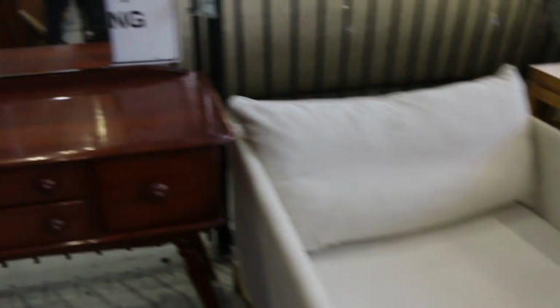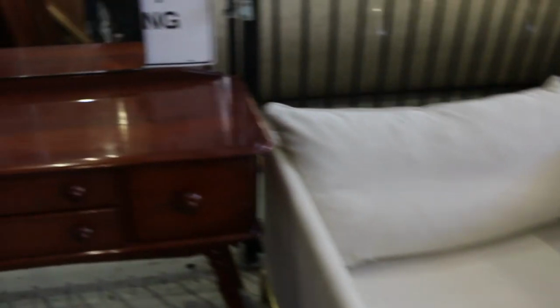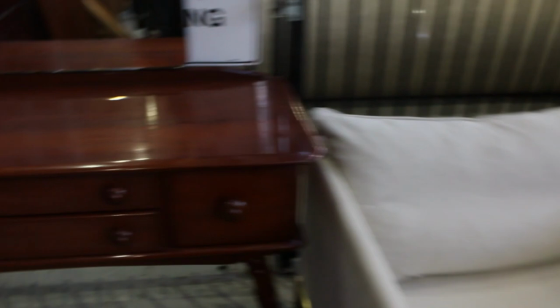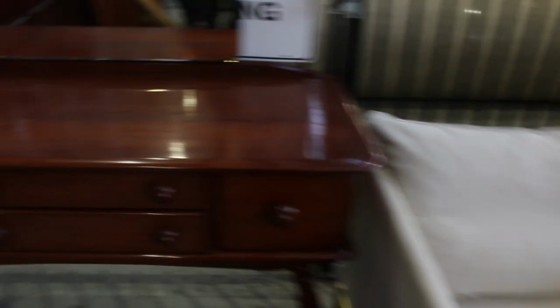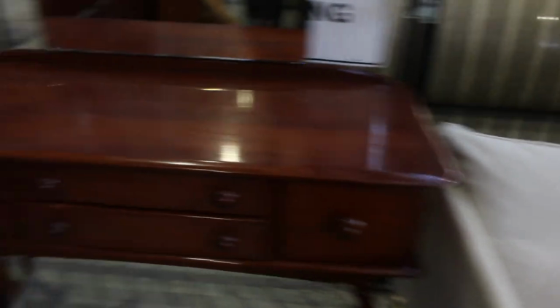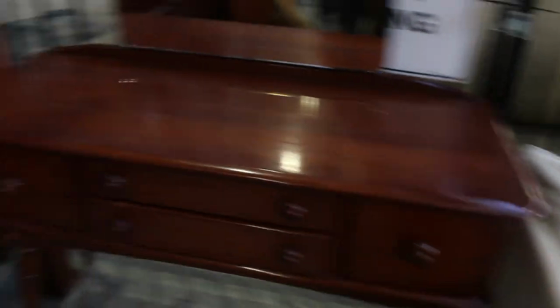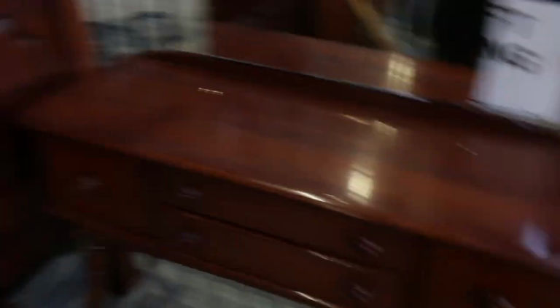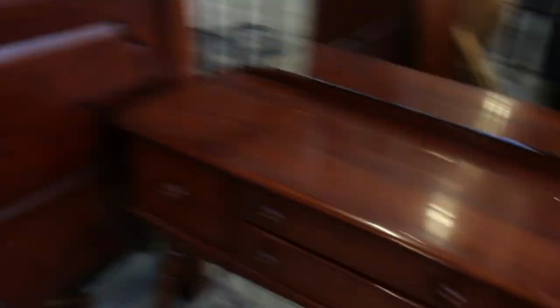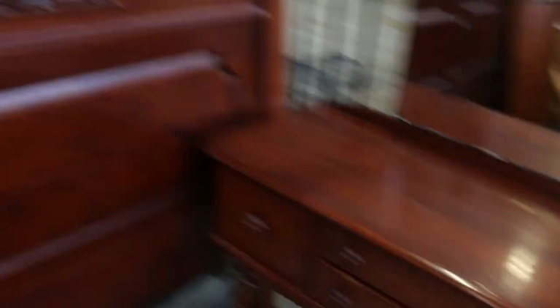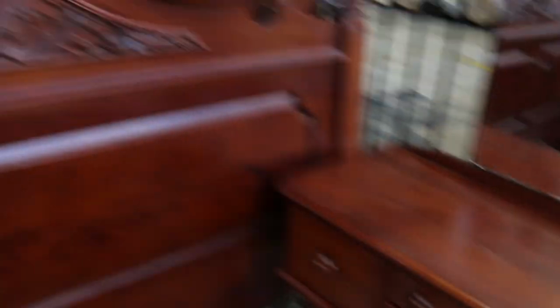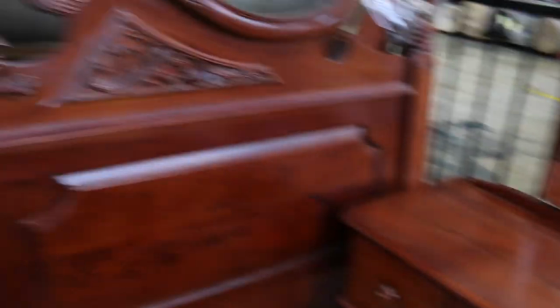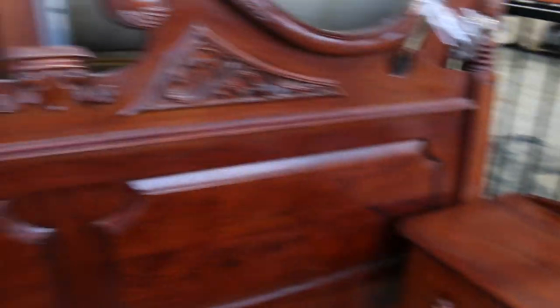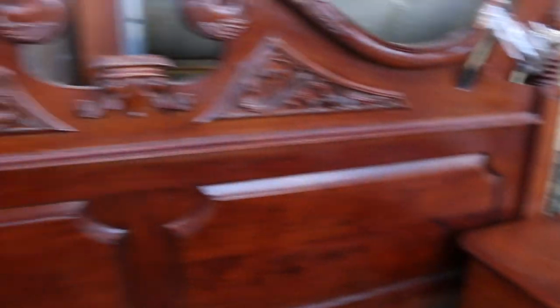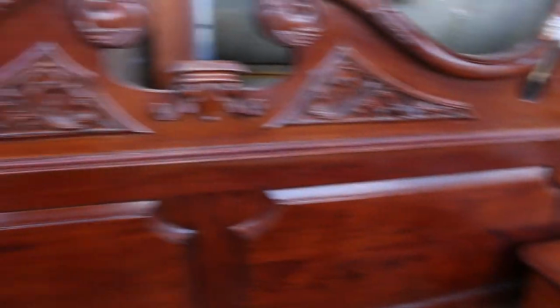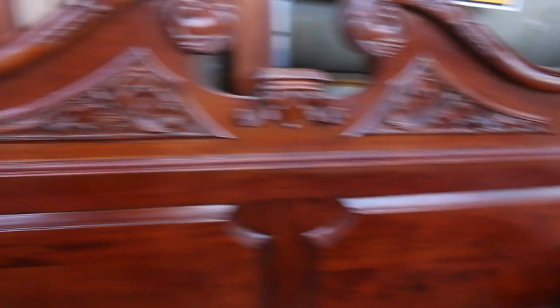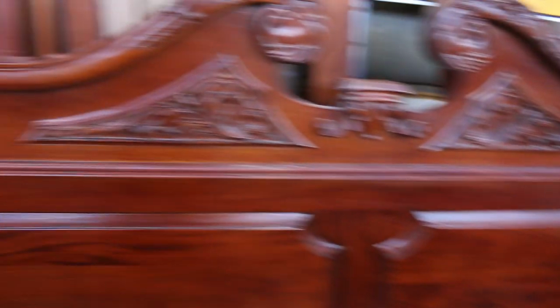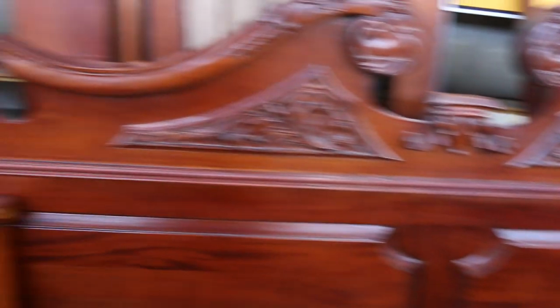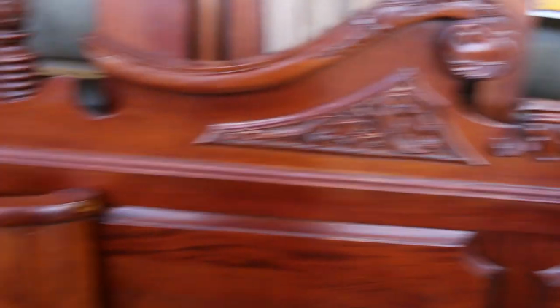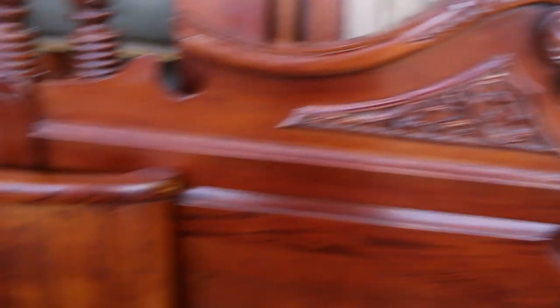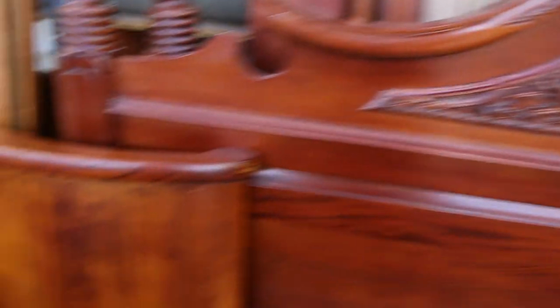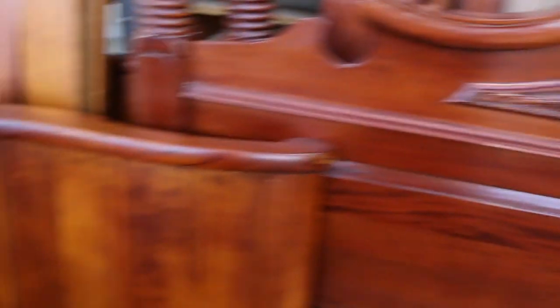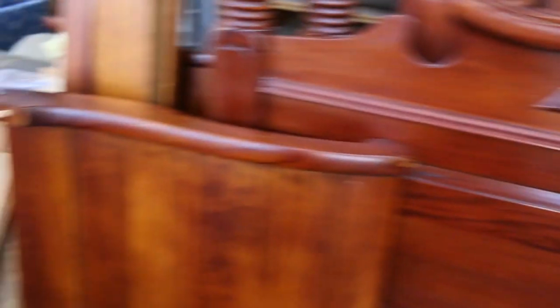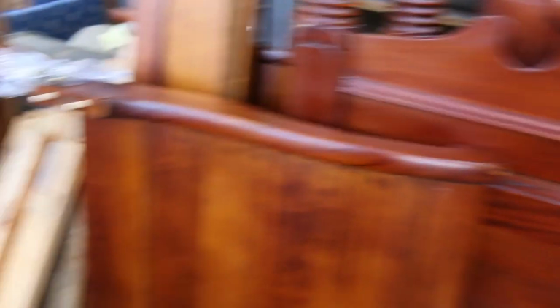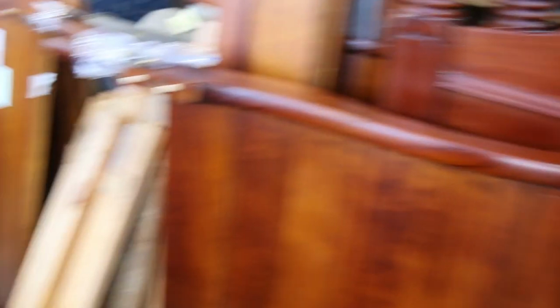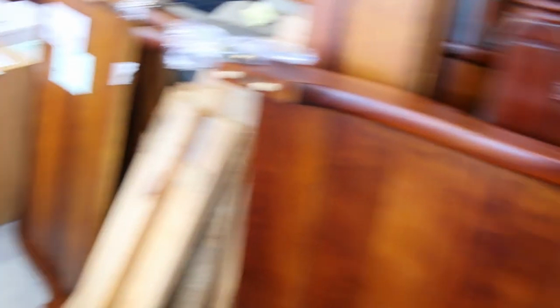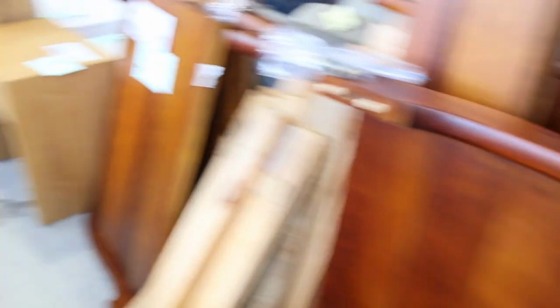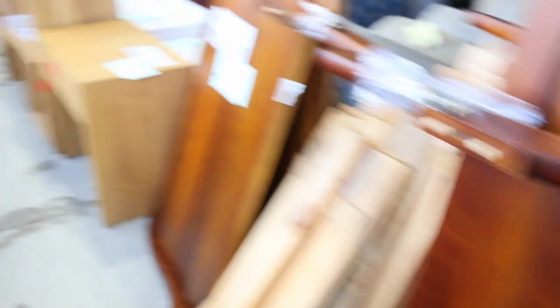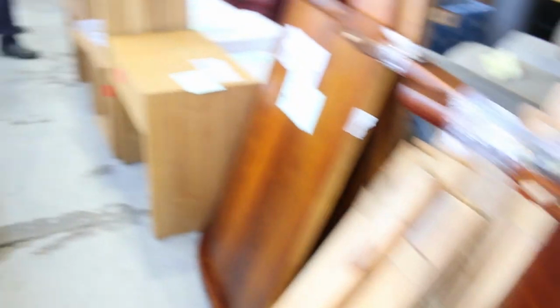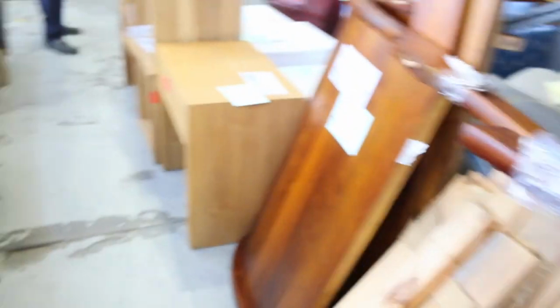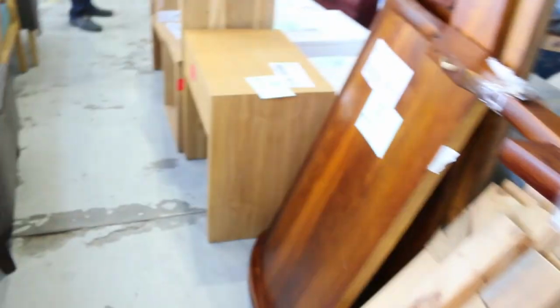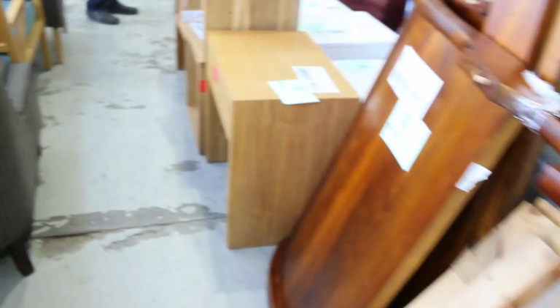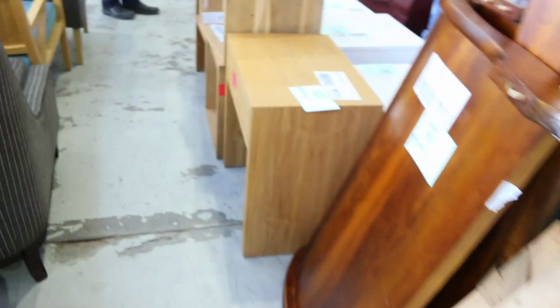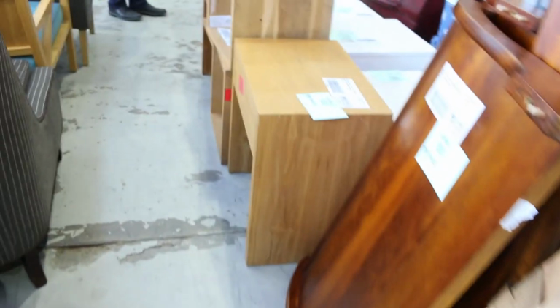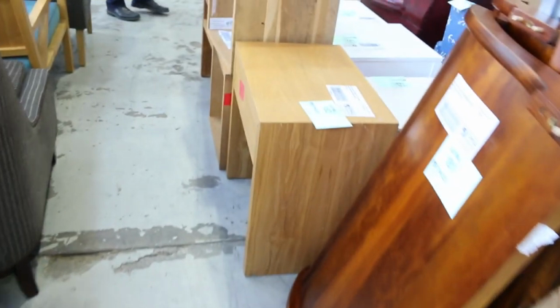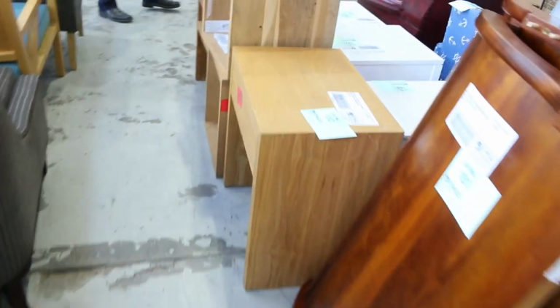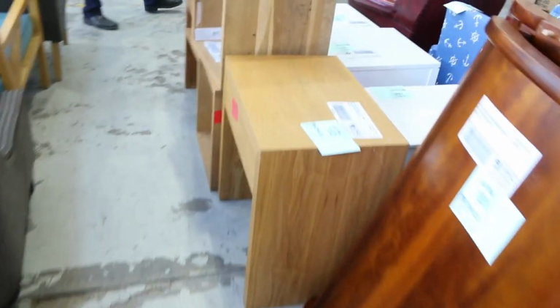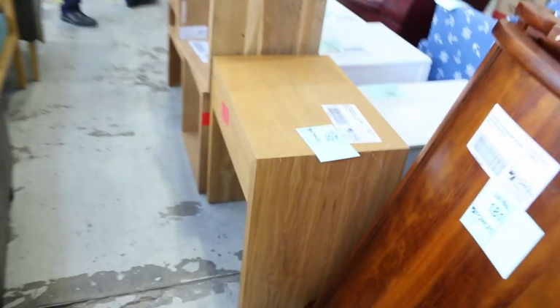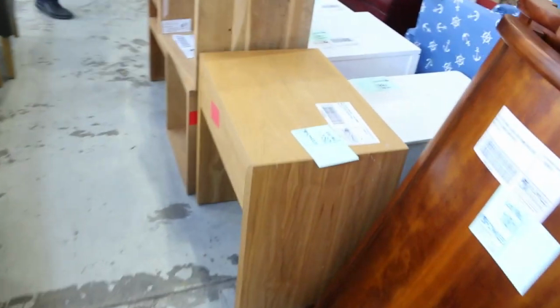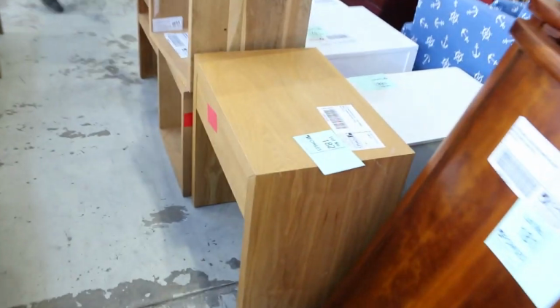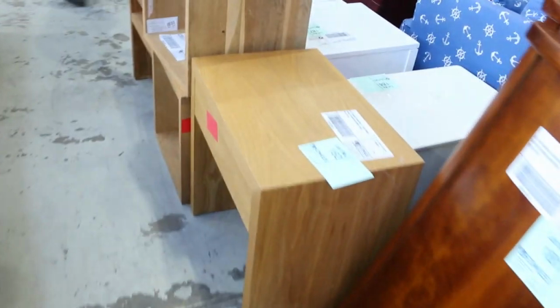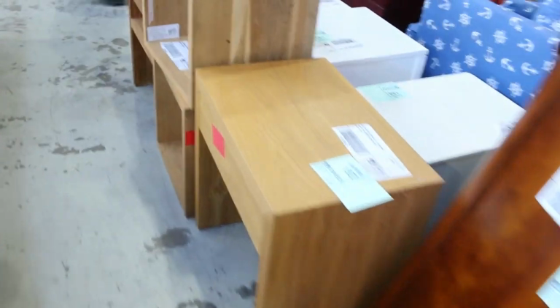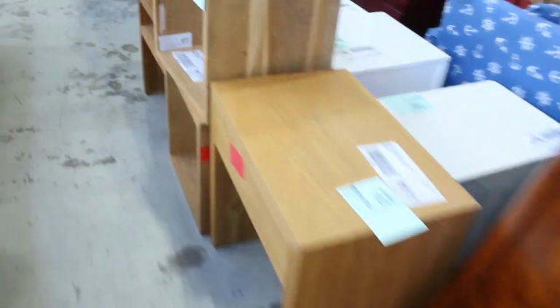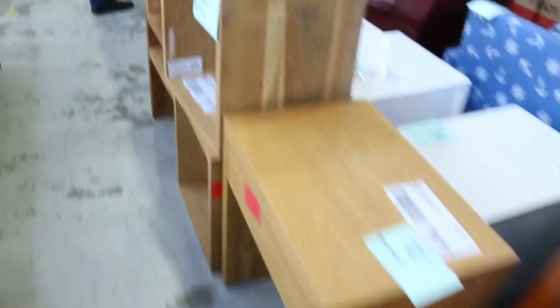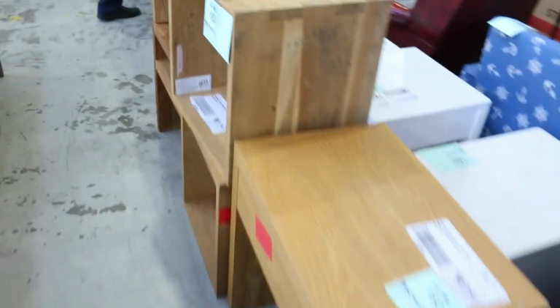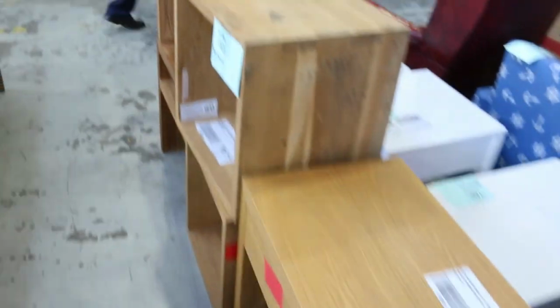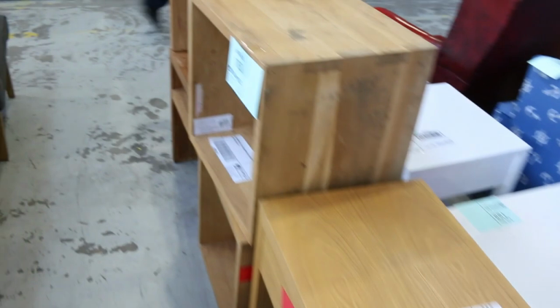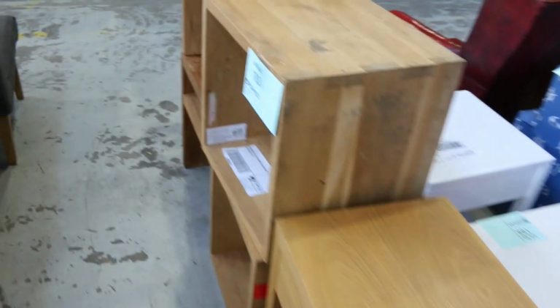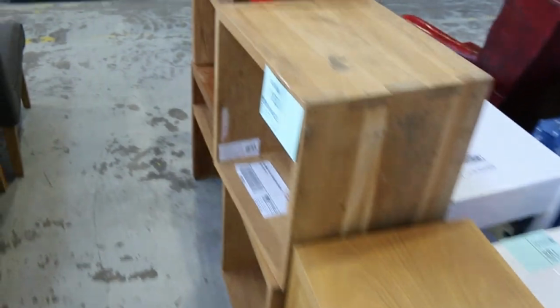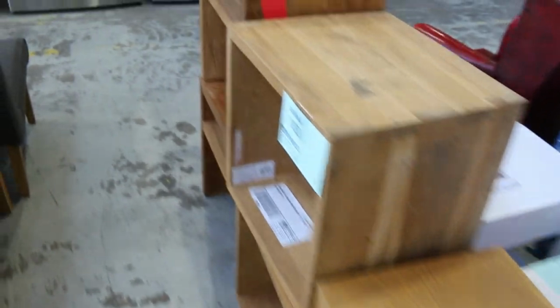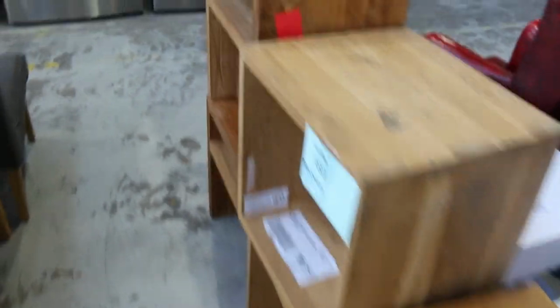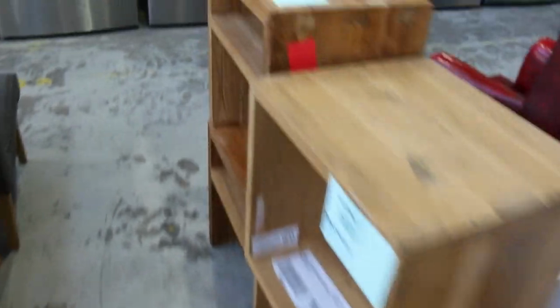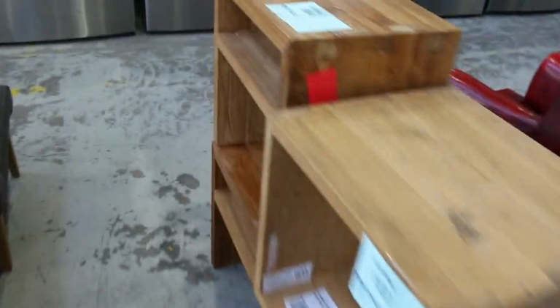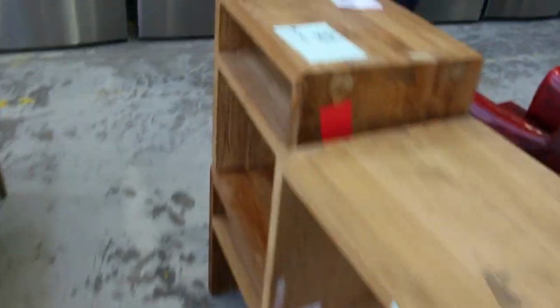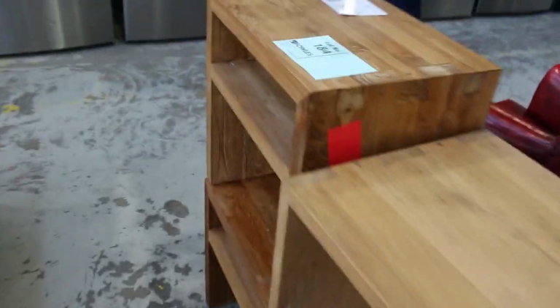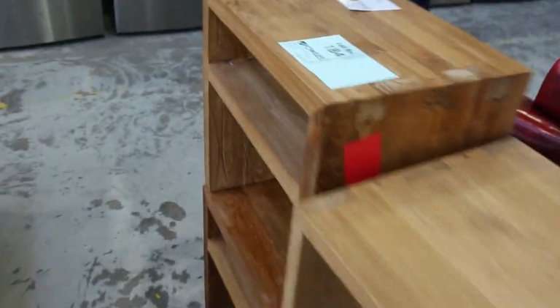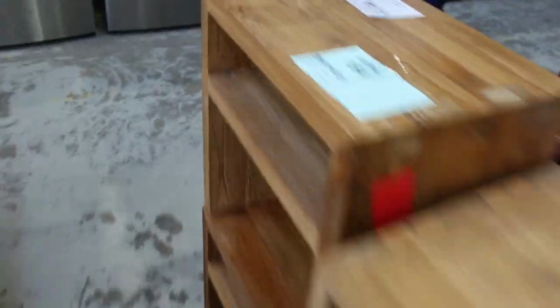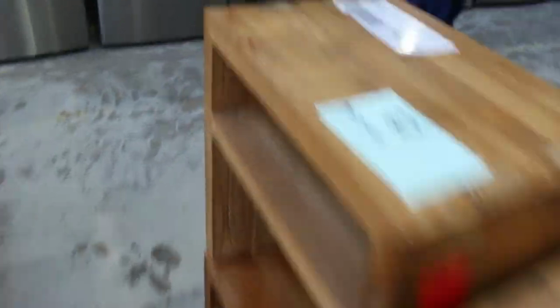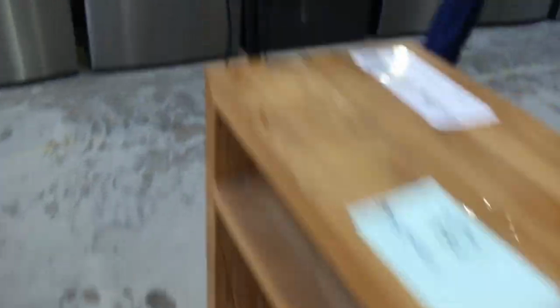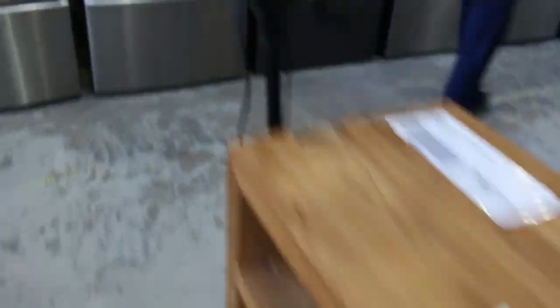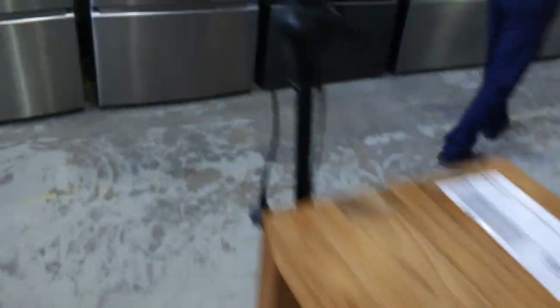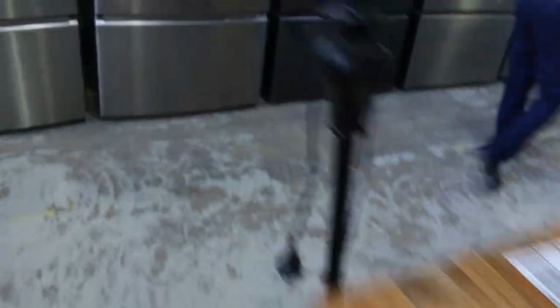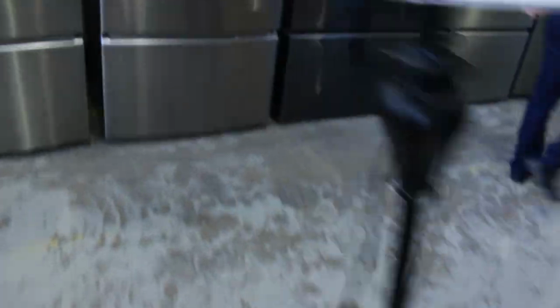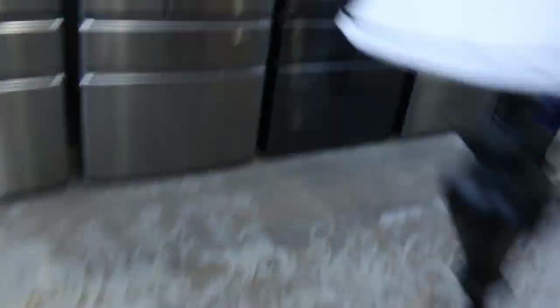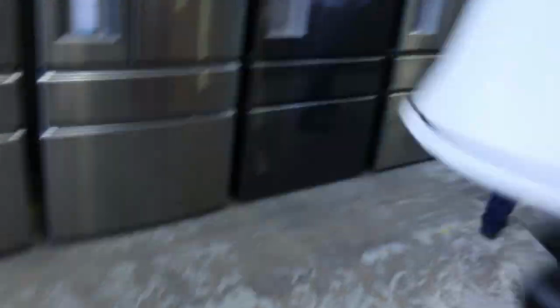Then some miscellaneous furniture all through here. But there will be bargains, folks — as I said, it's going to all start for $1, no reserve.